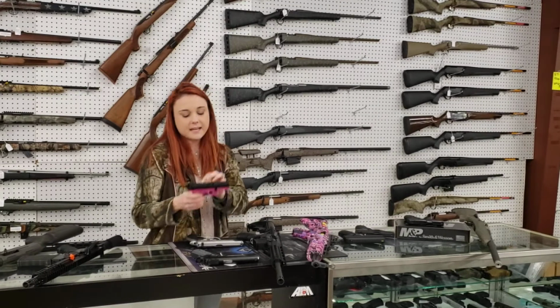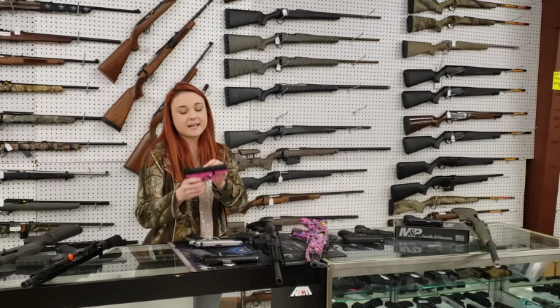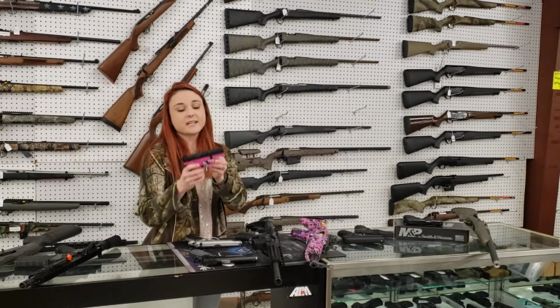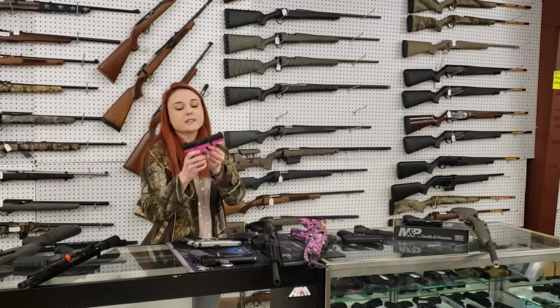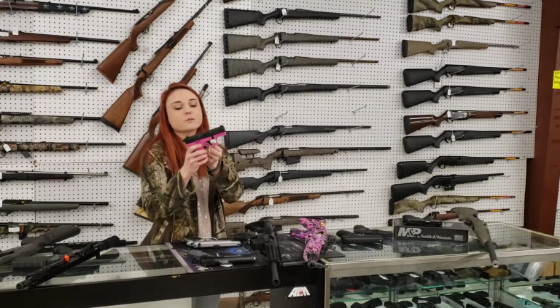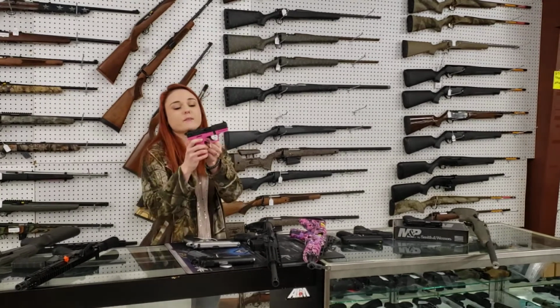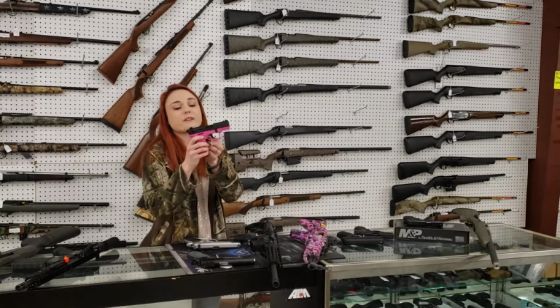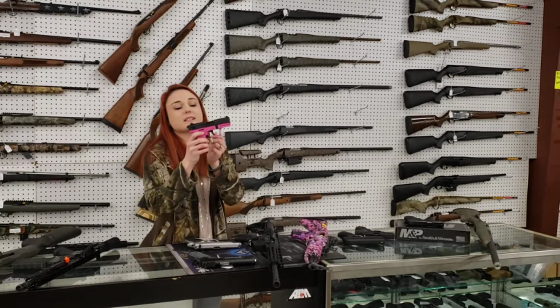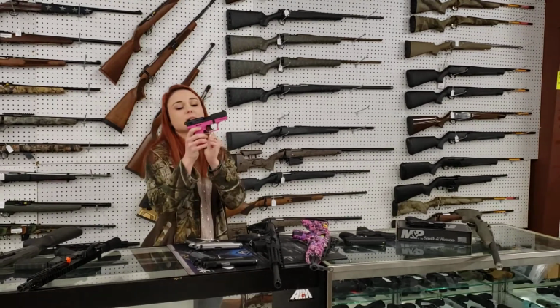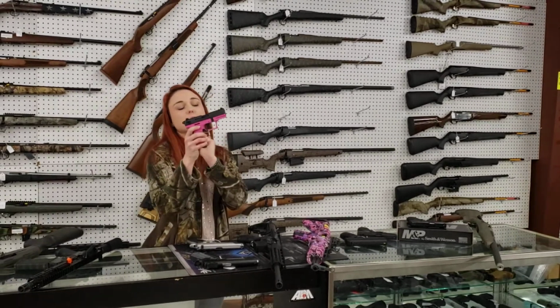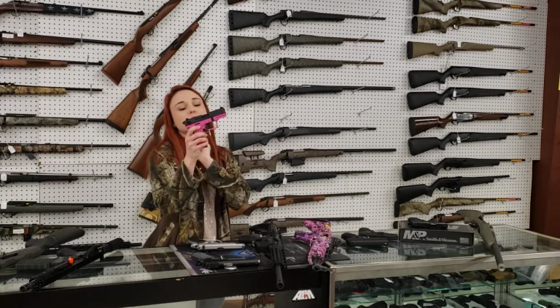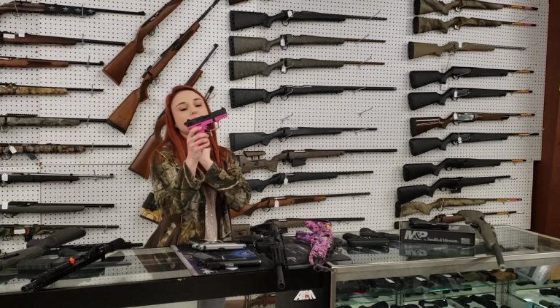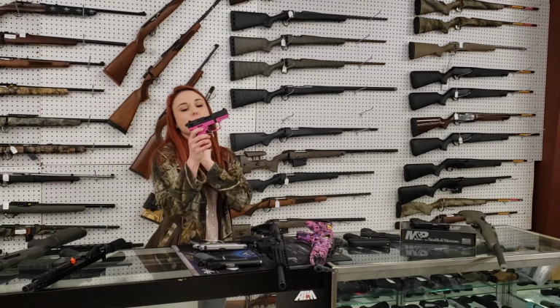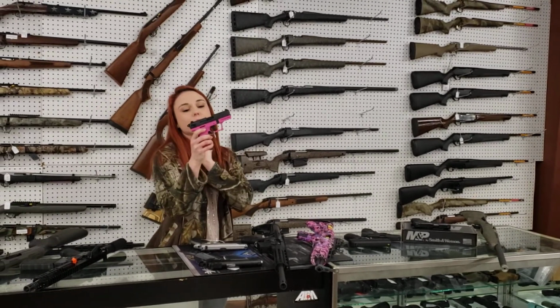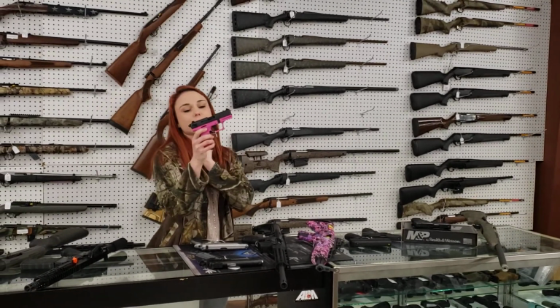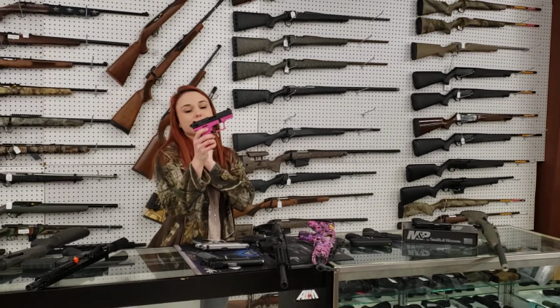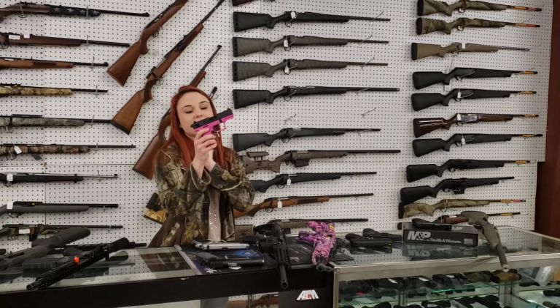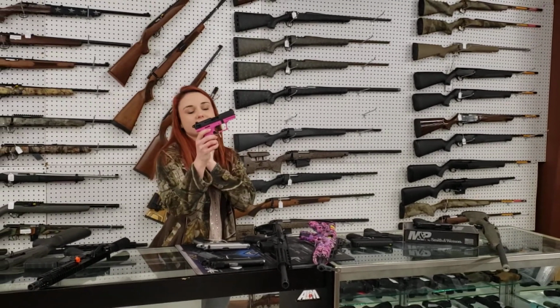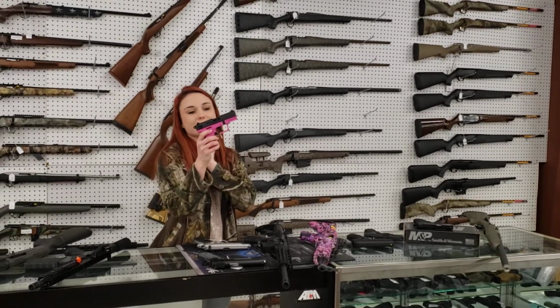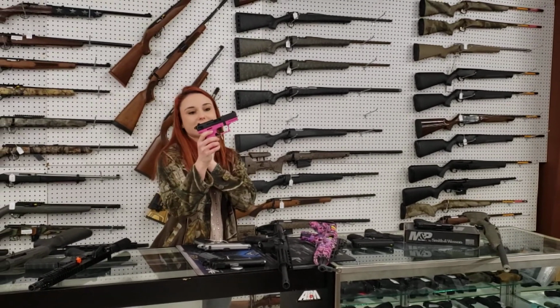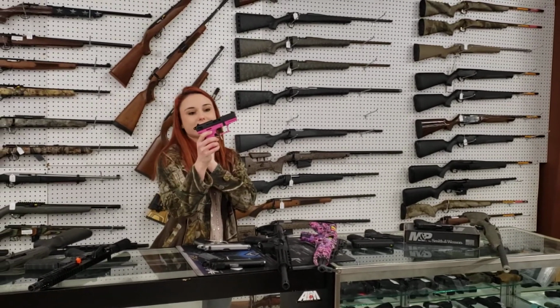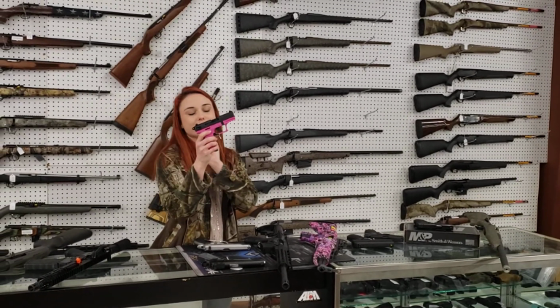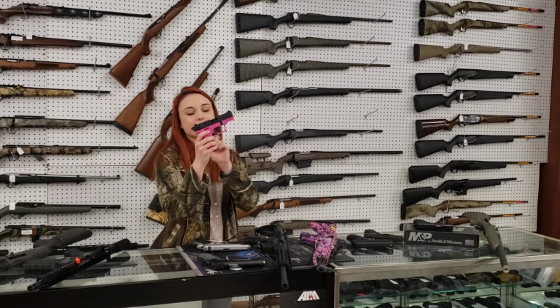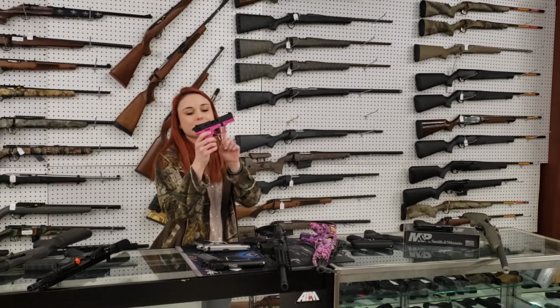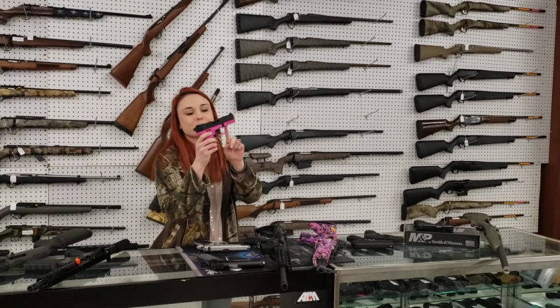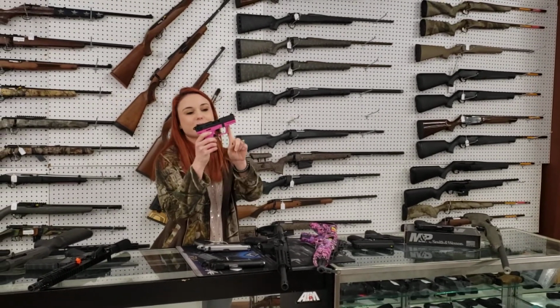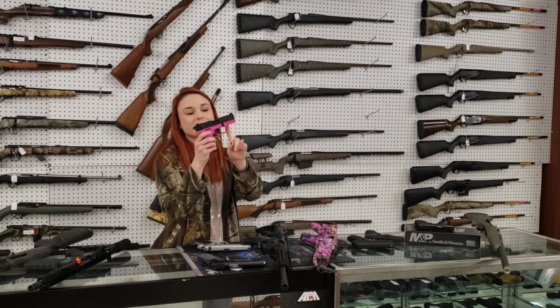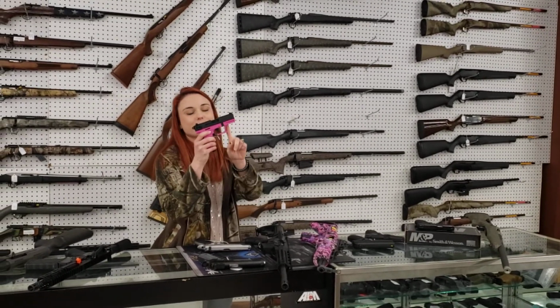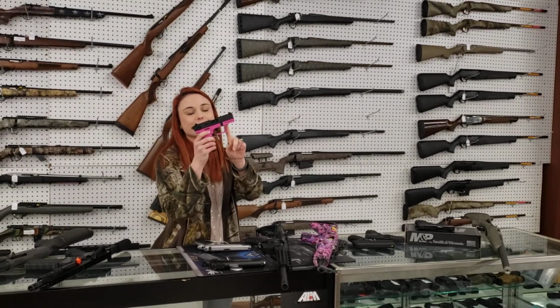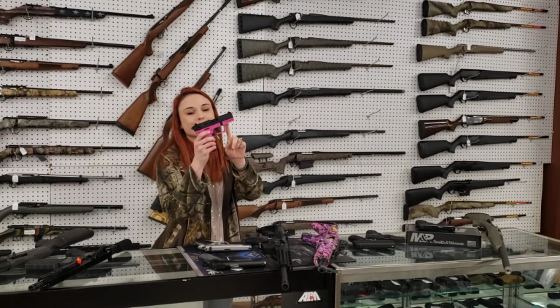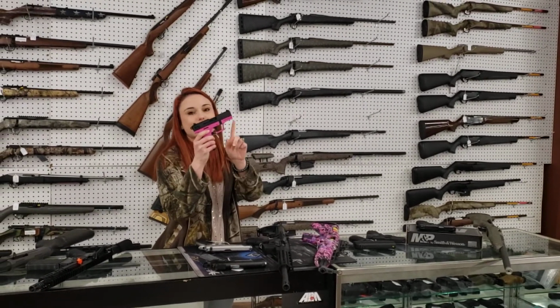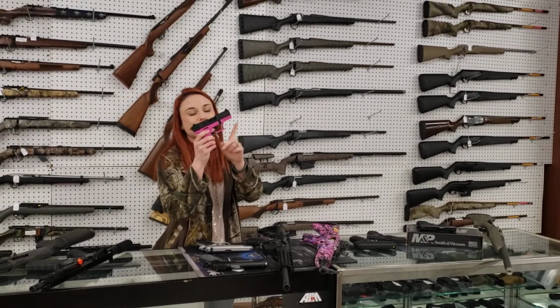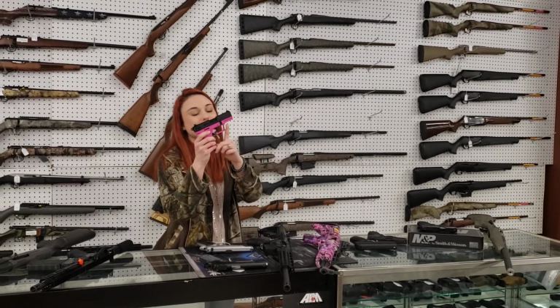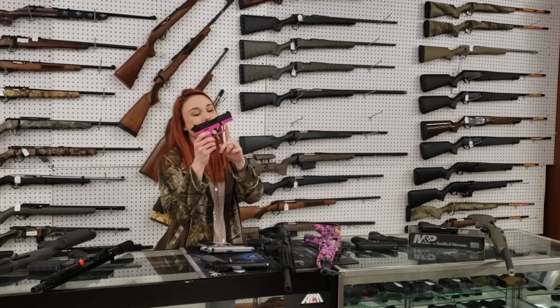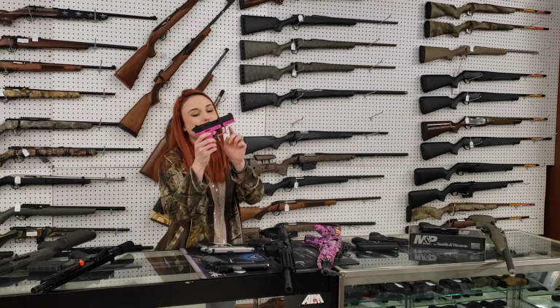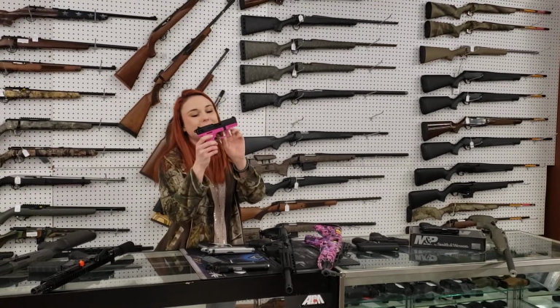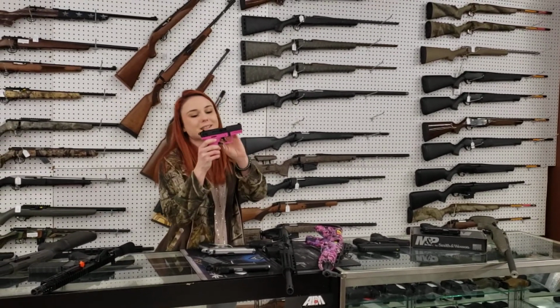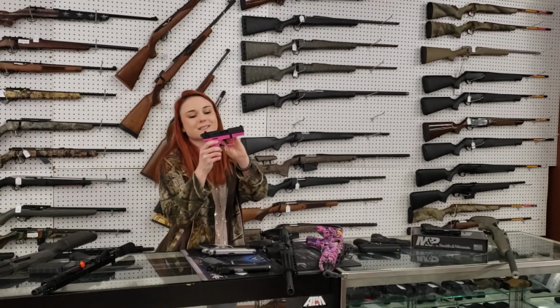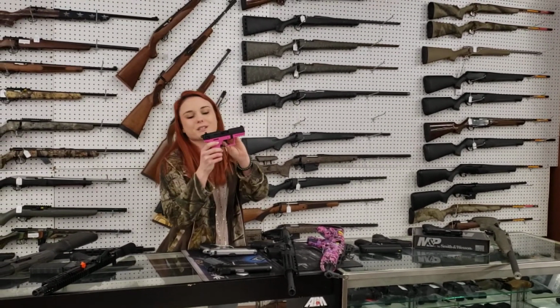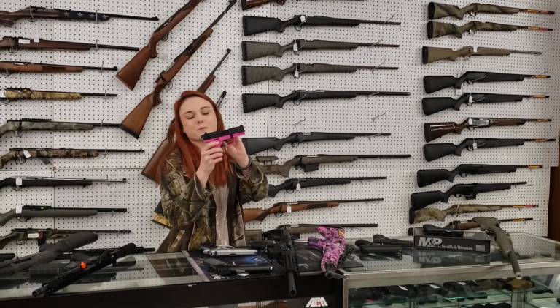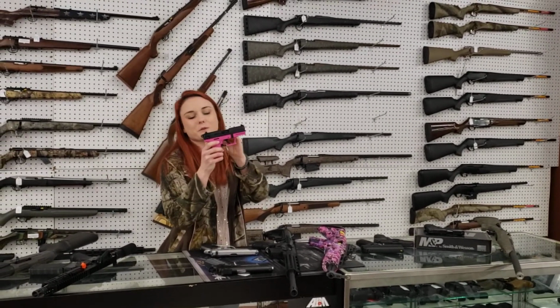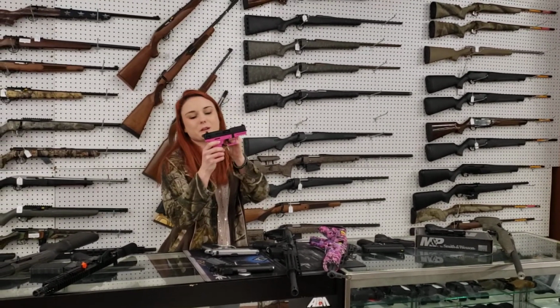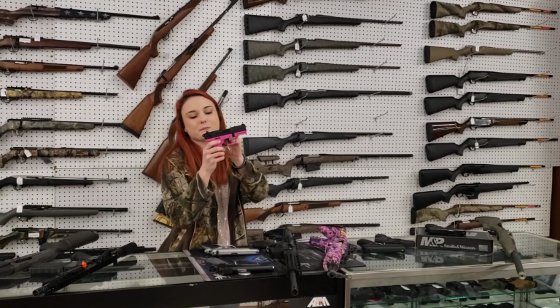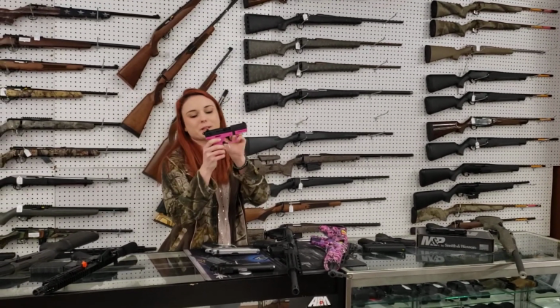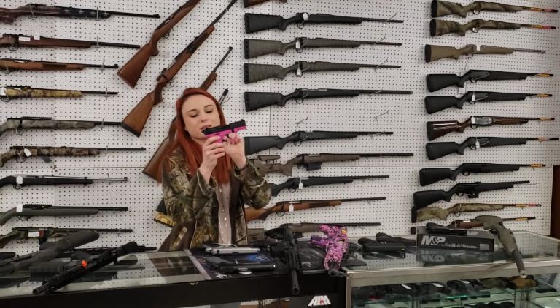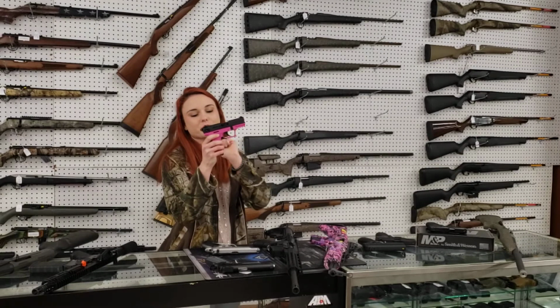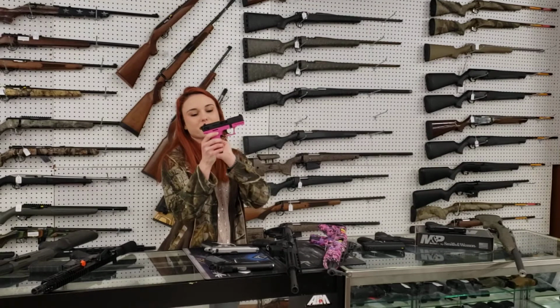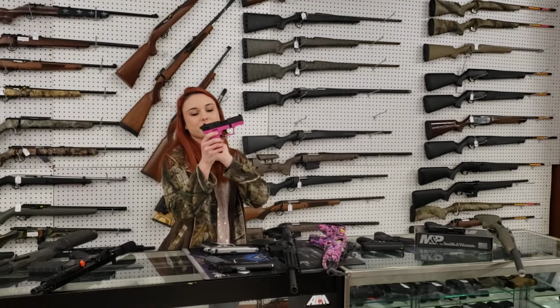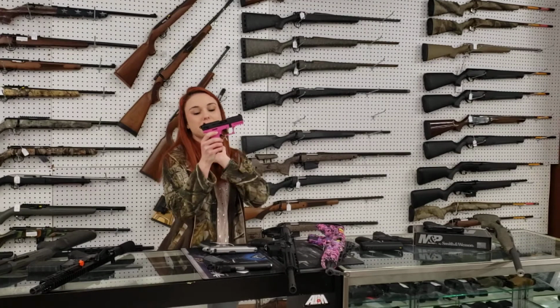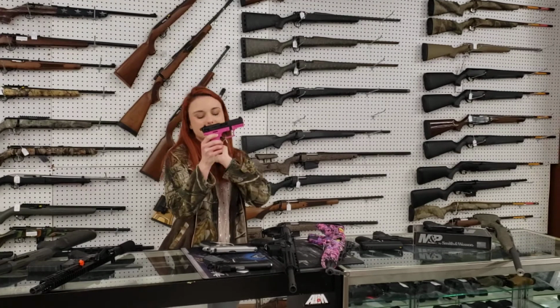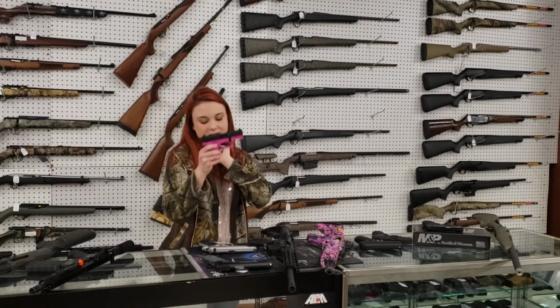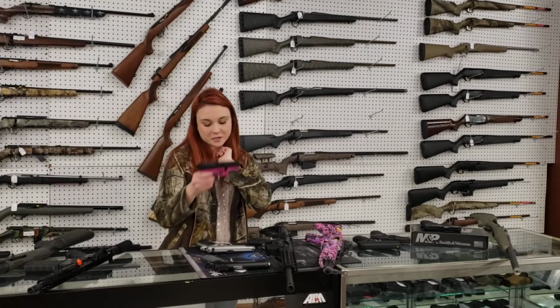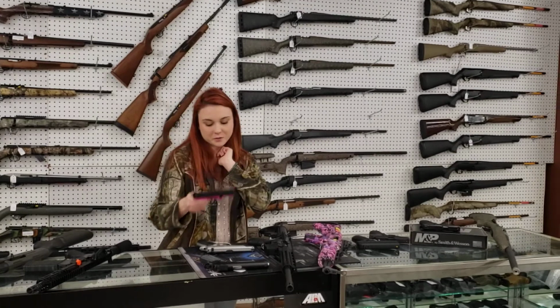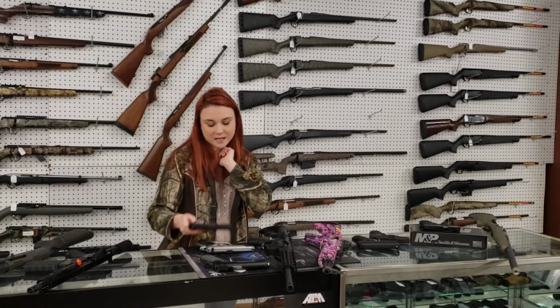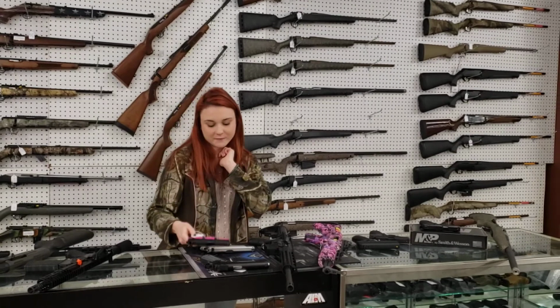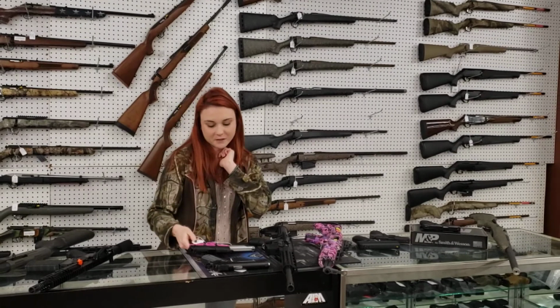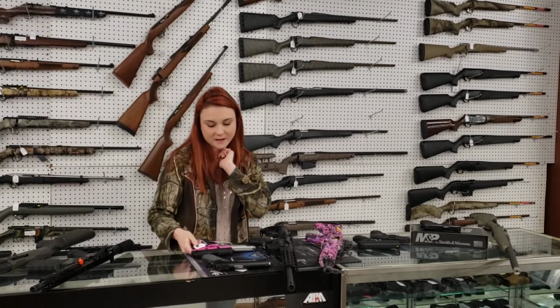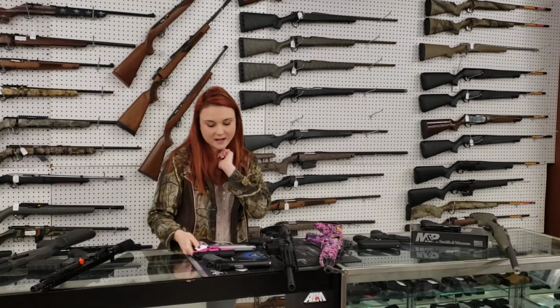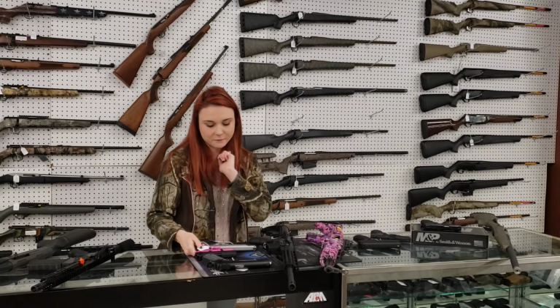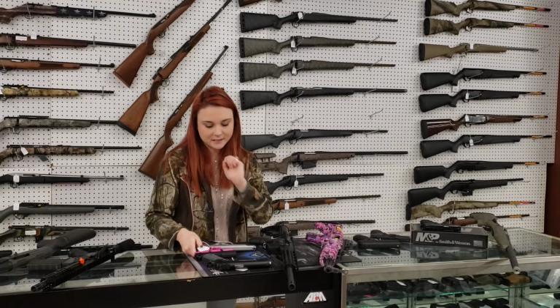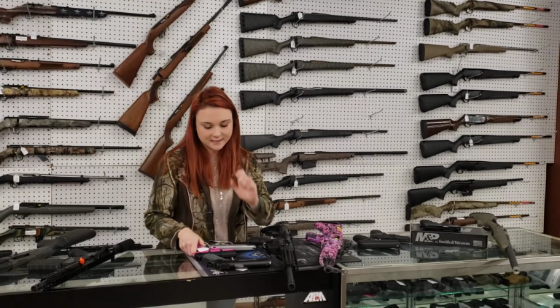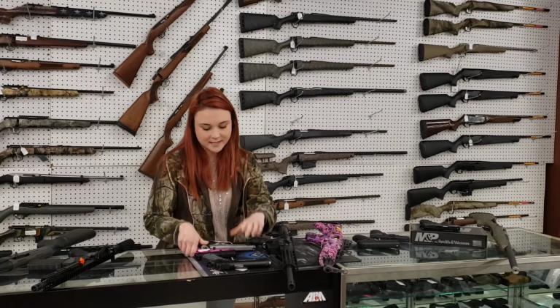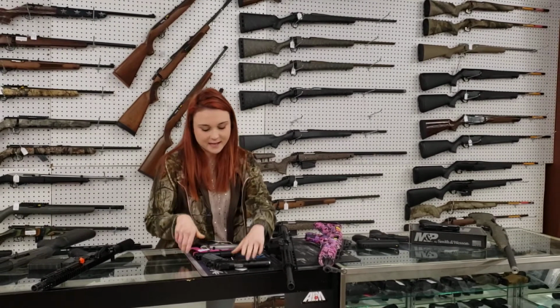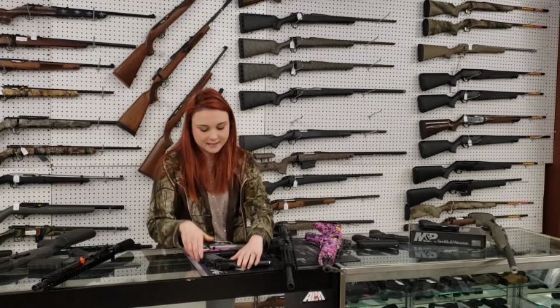Ladies, we've got some more of the Walther P22 long rifle in pink. Super fun flinkers y'all — $2.75 plus tax.